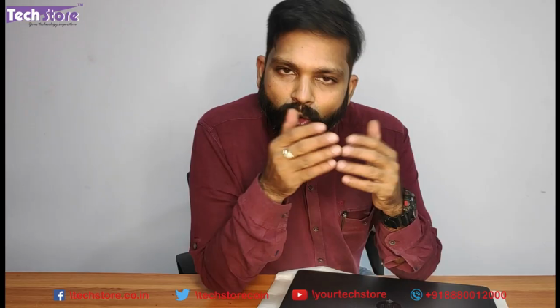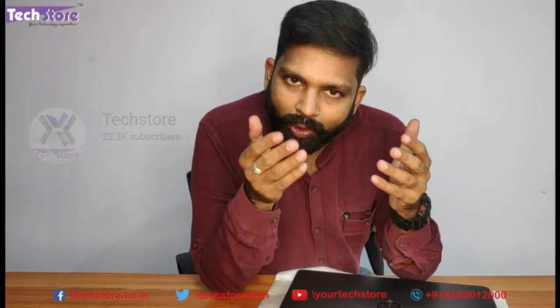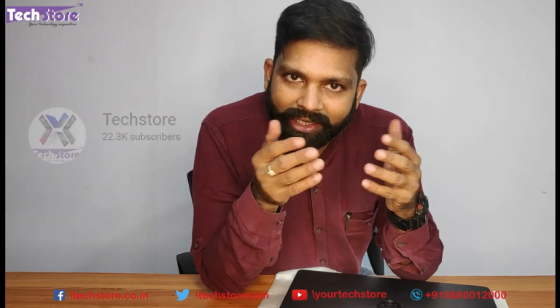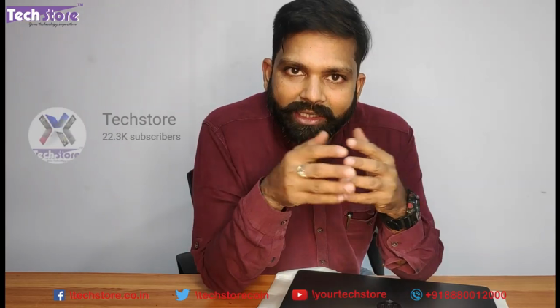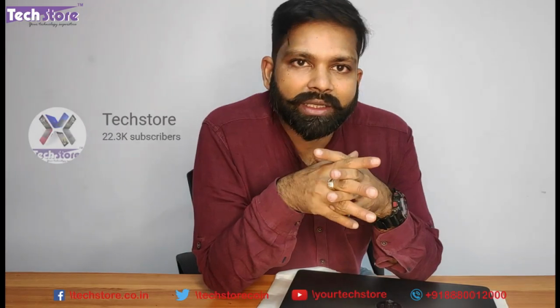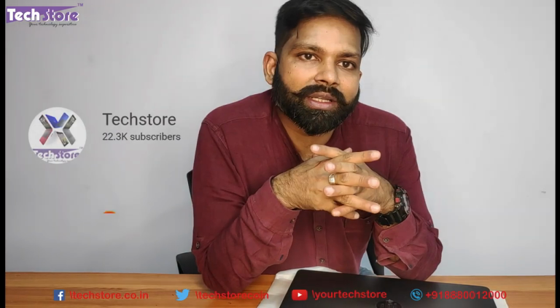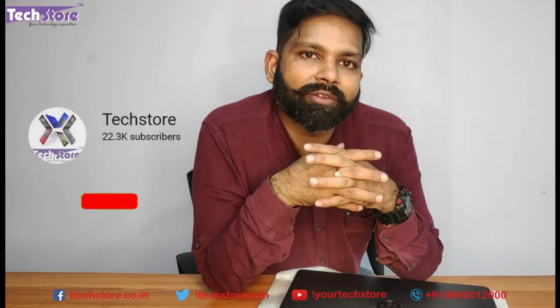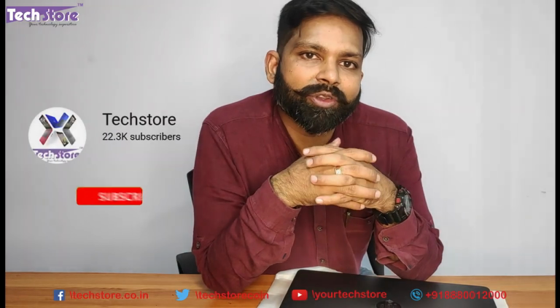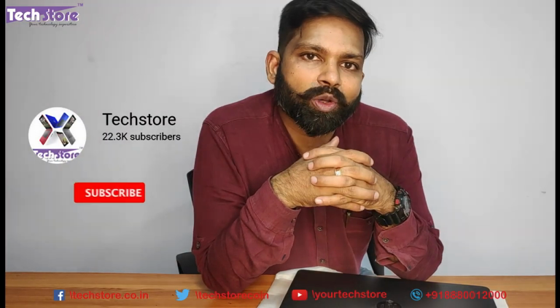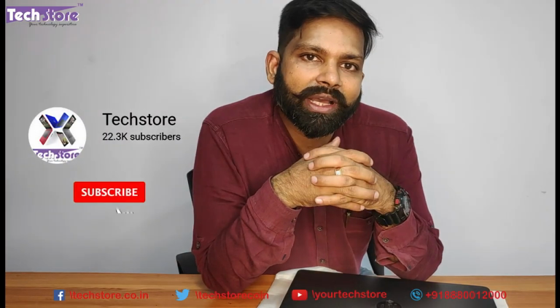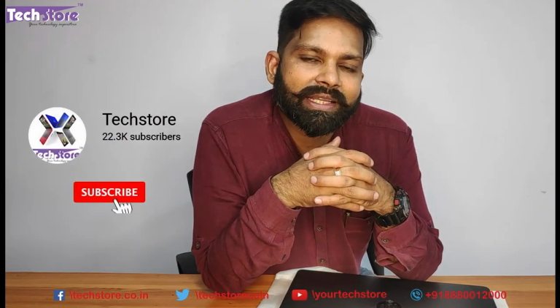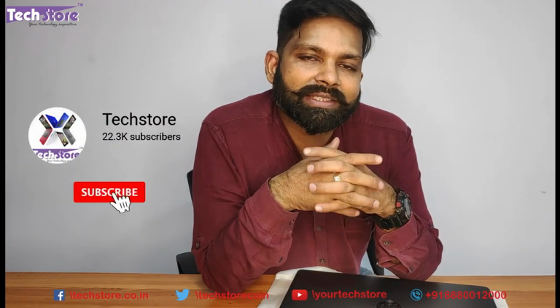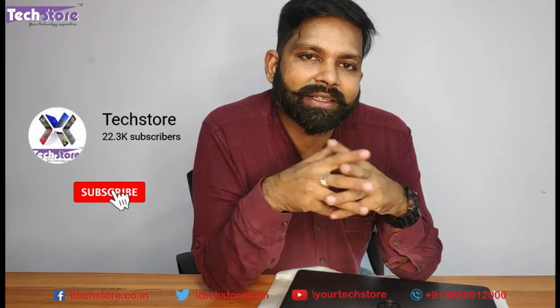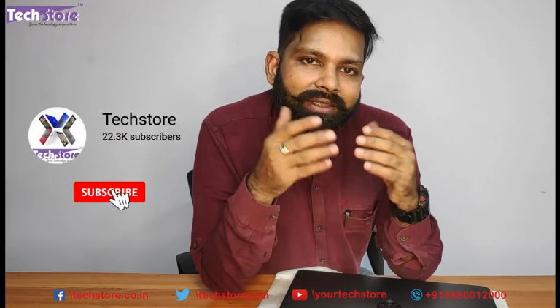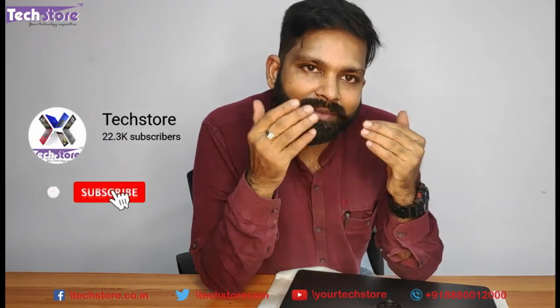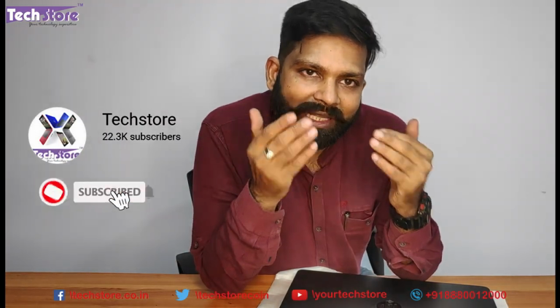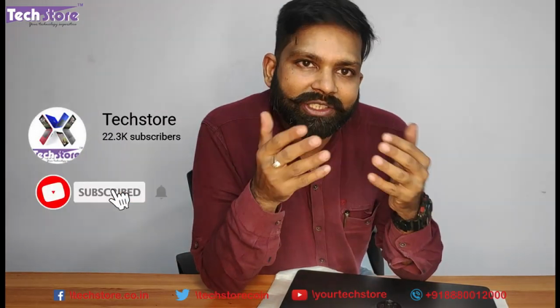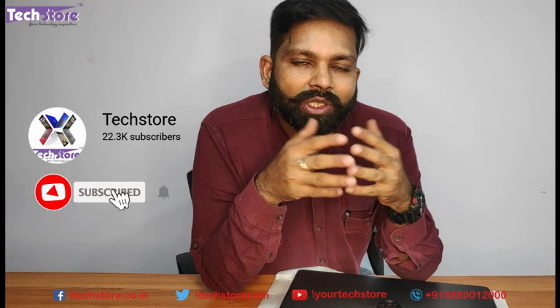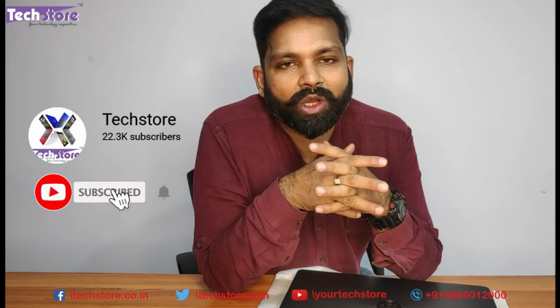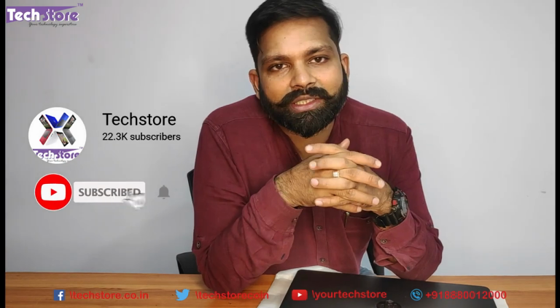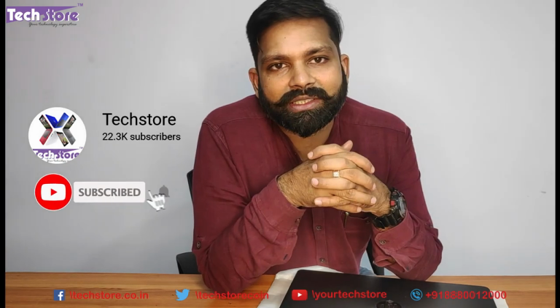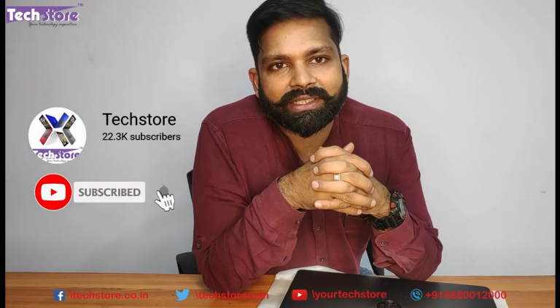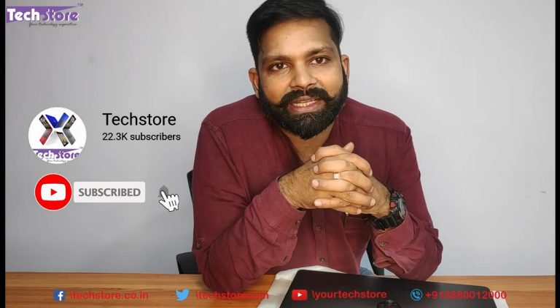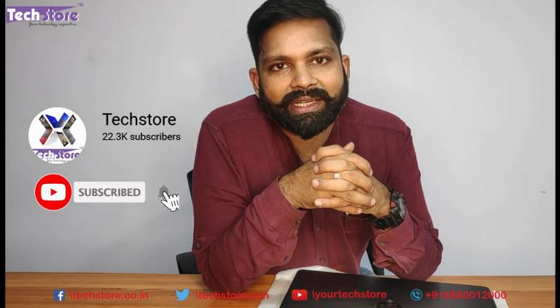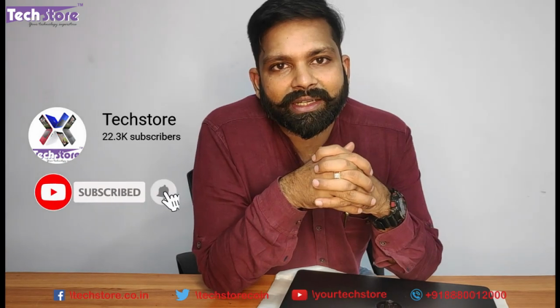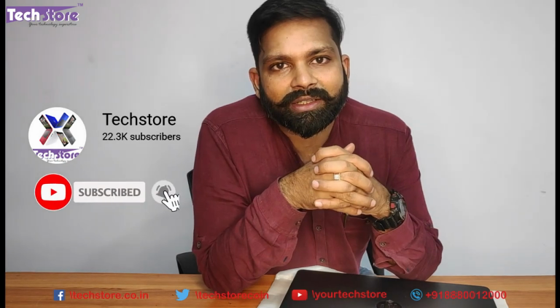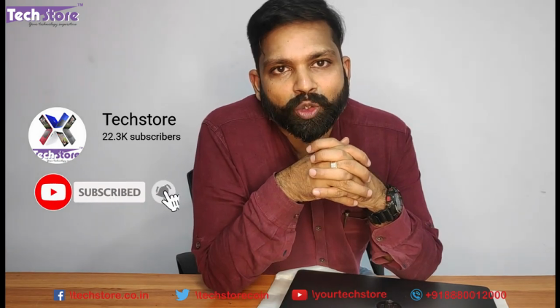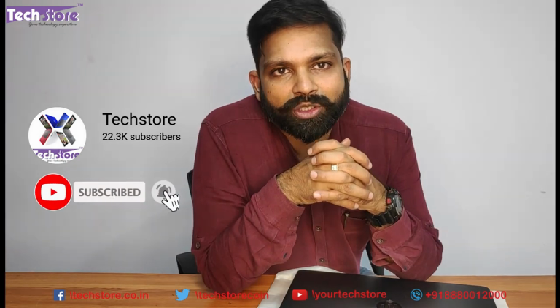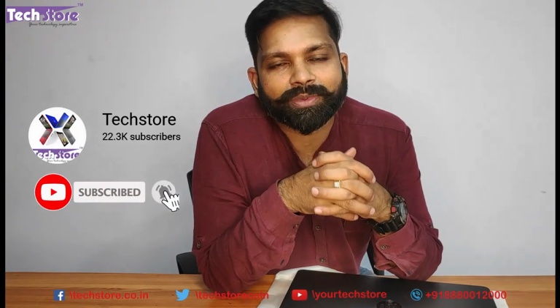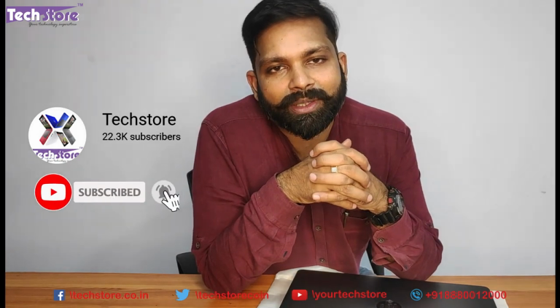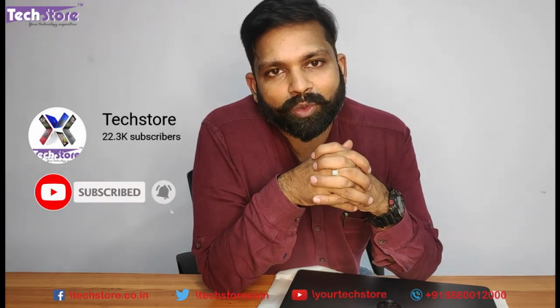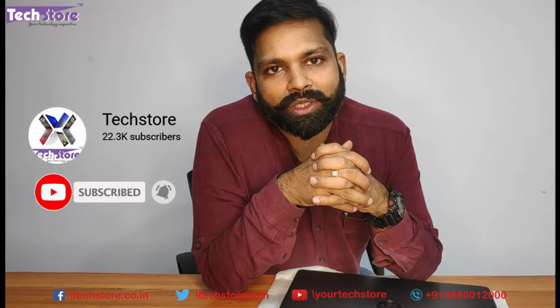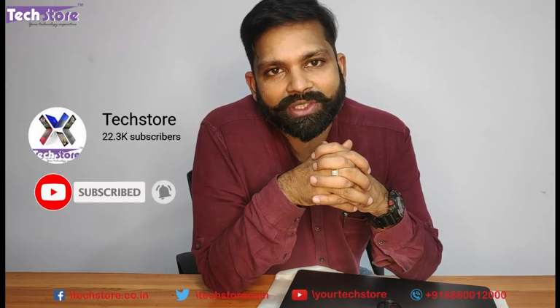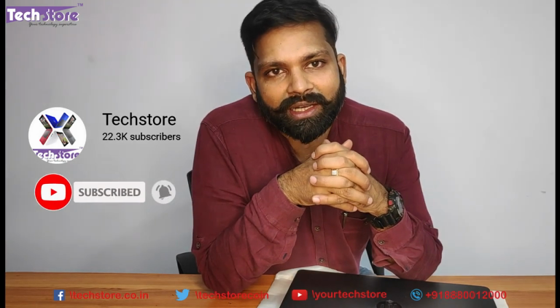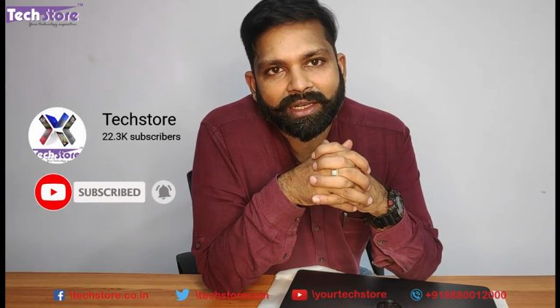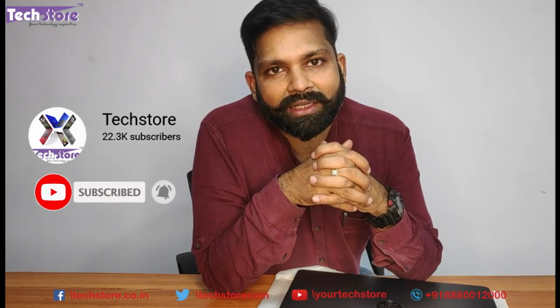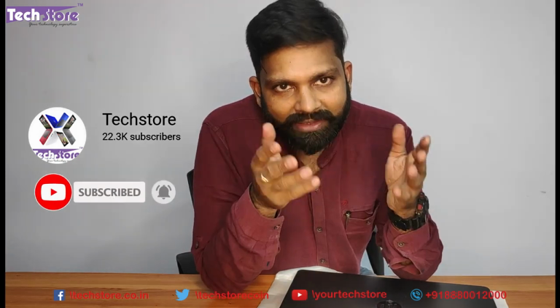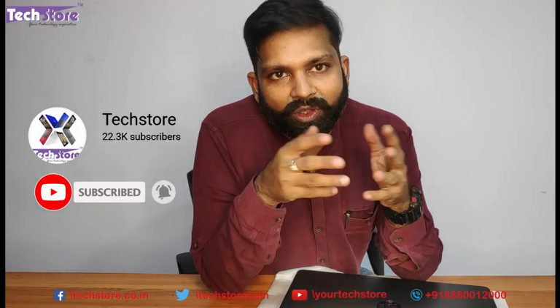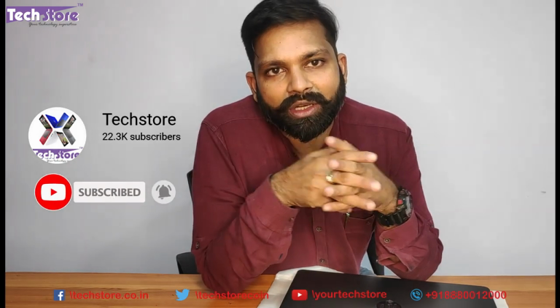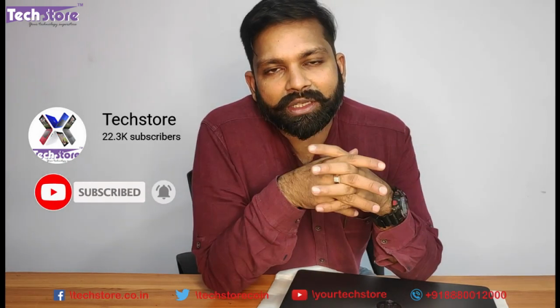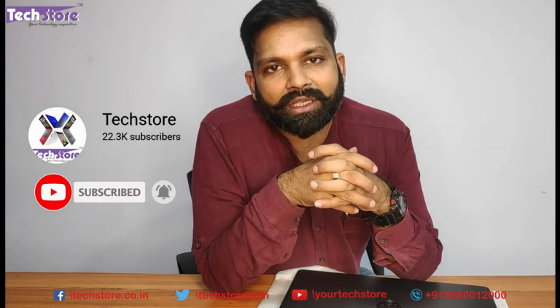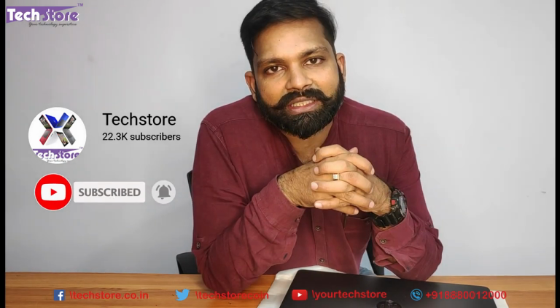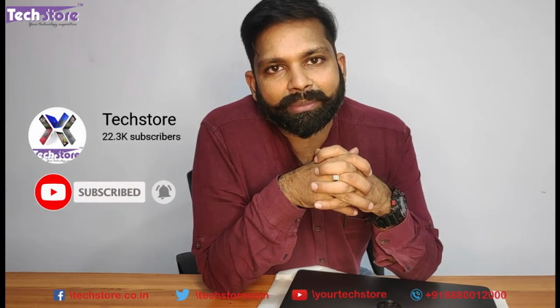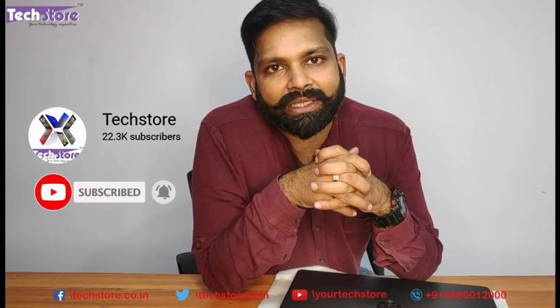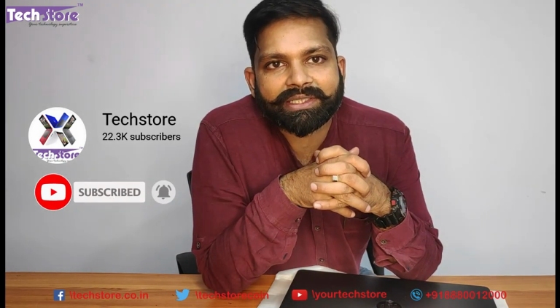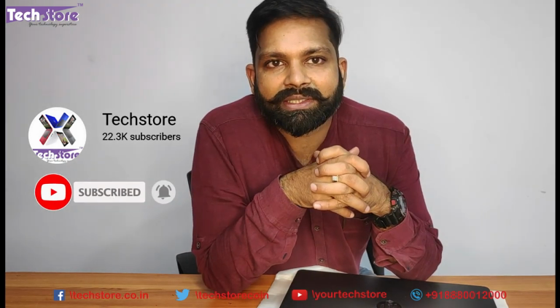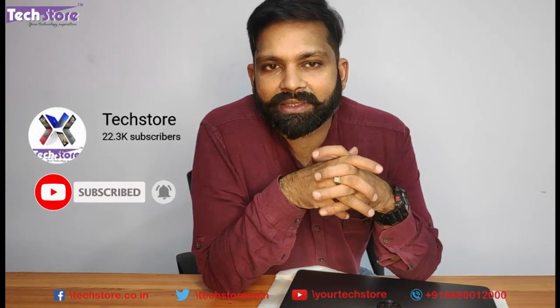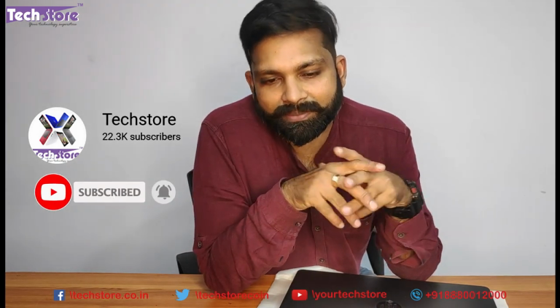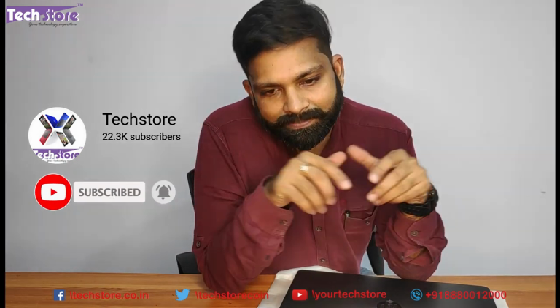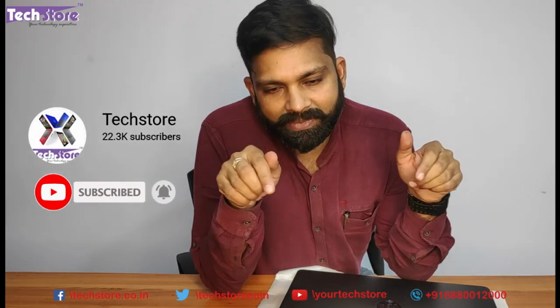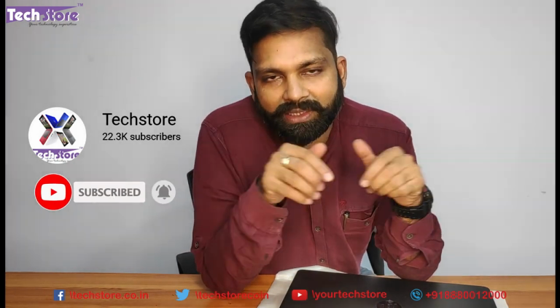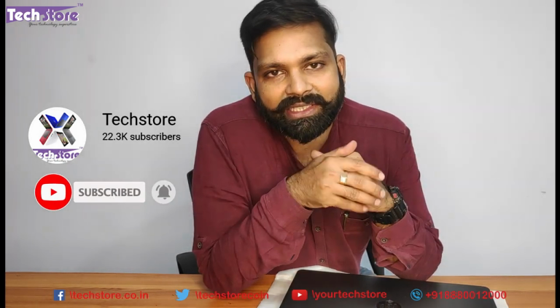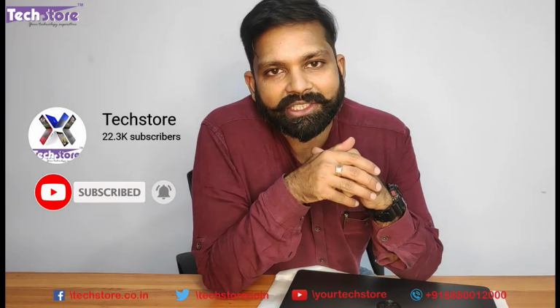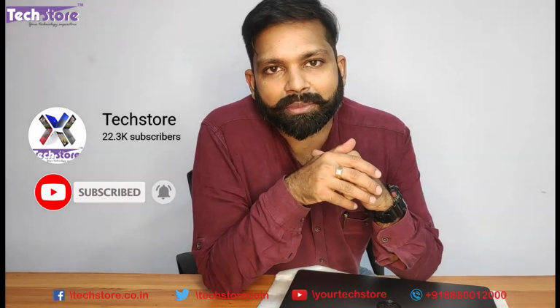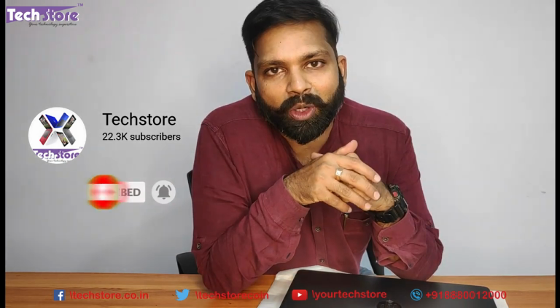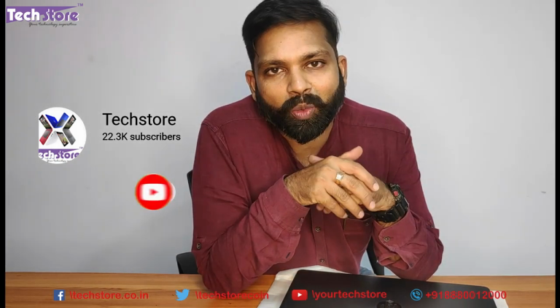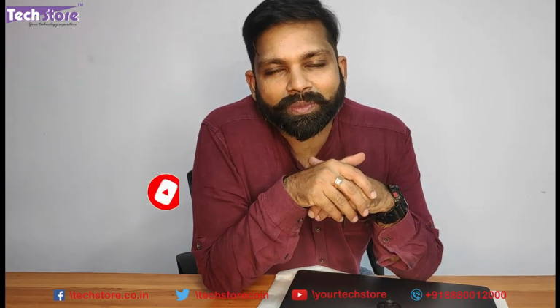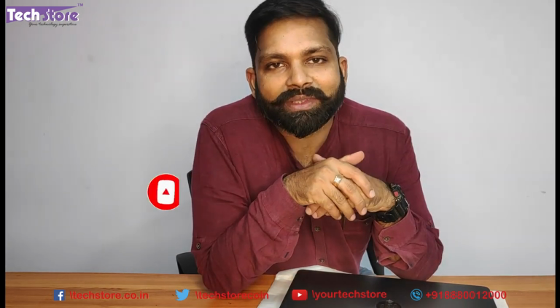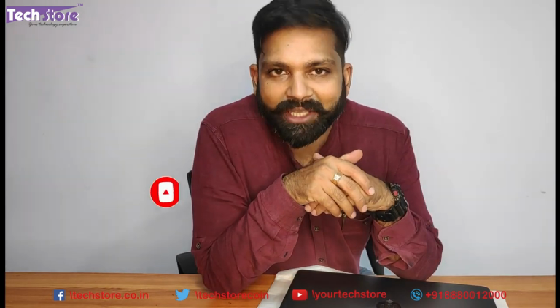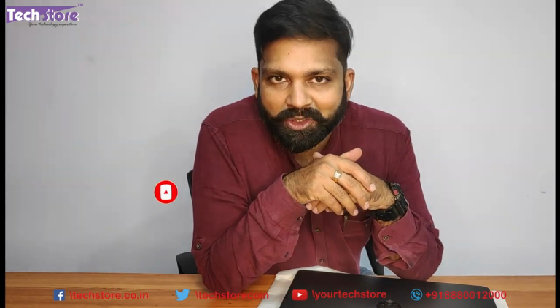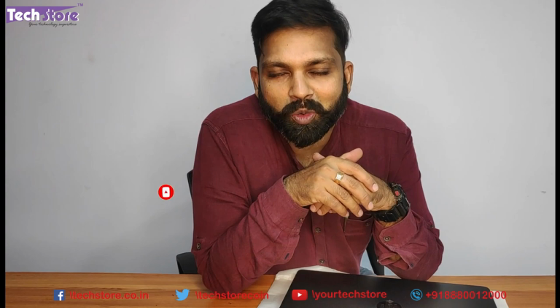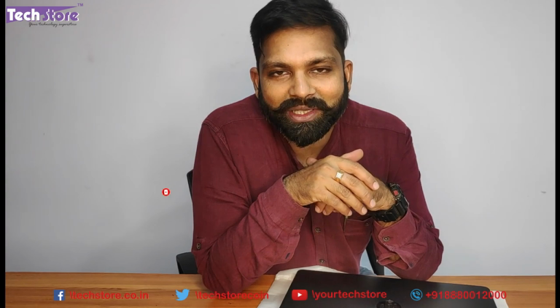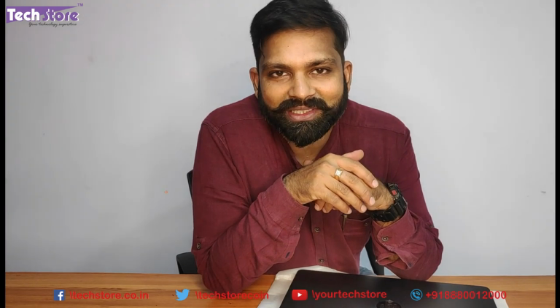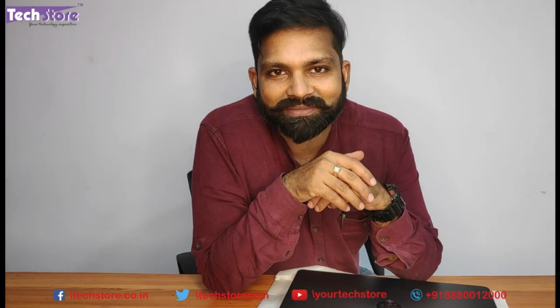Hope you liked our video. Thanks a lot and do subscribe to the channel. Give your comments in the section below. Thank you so much.